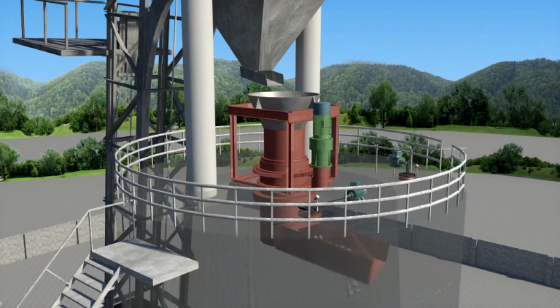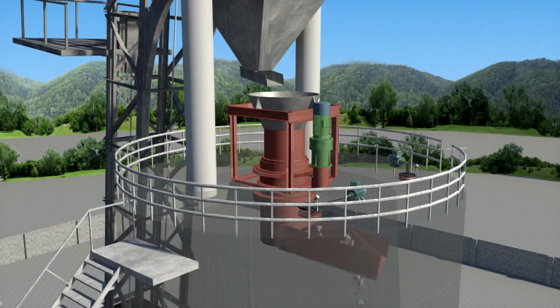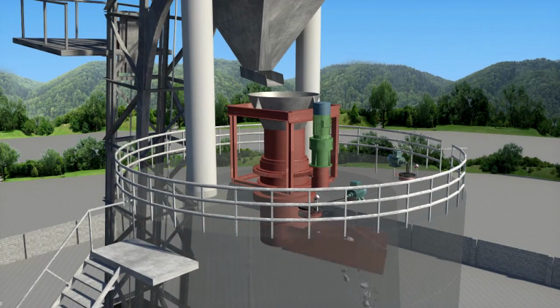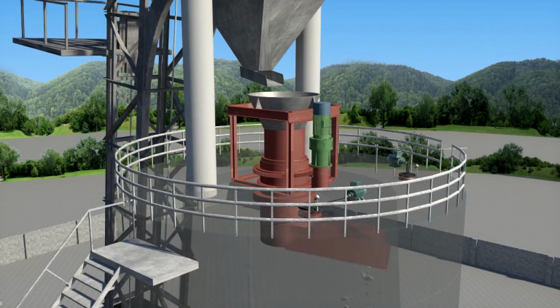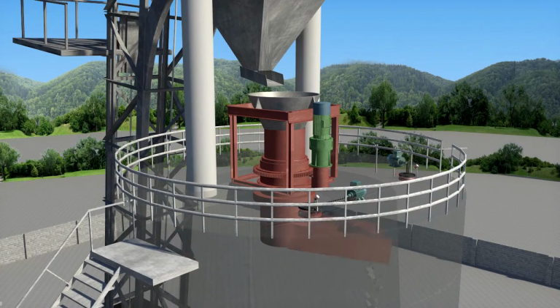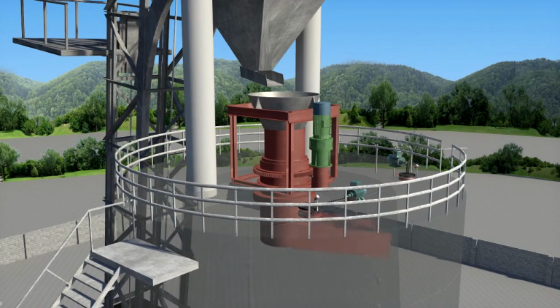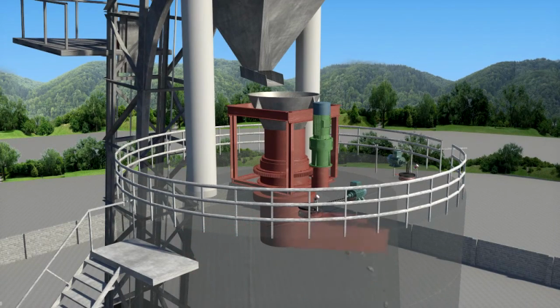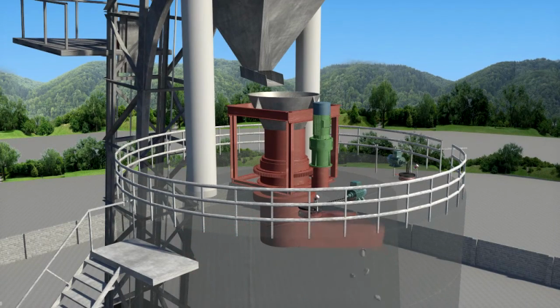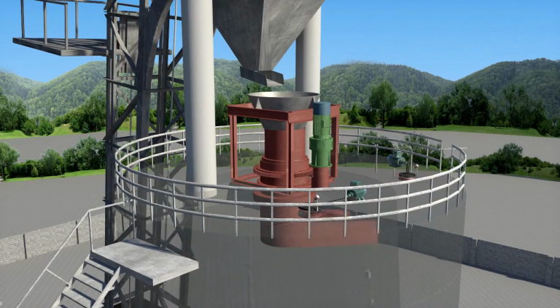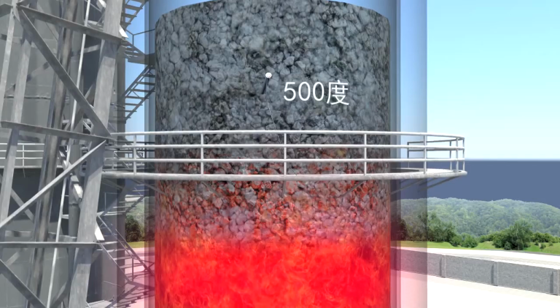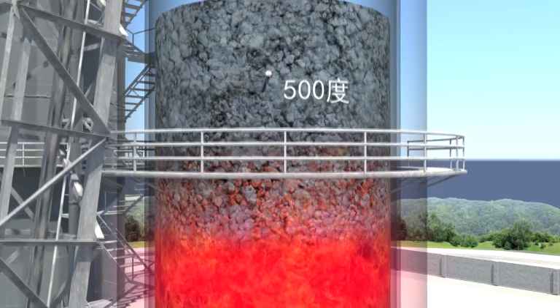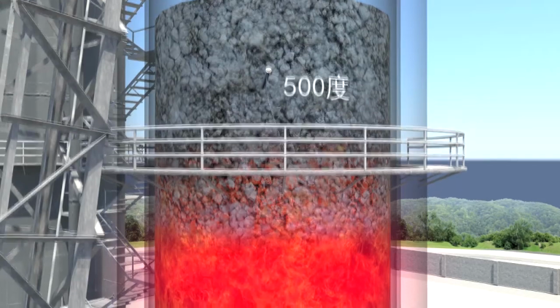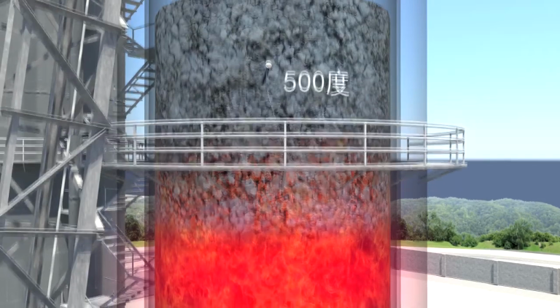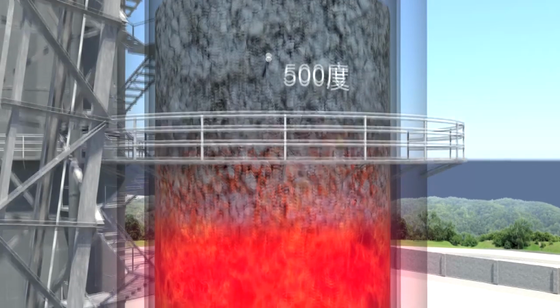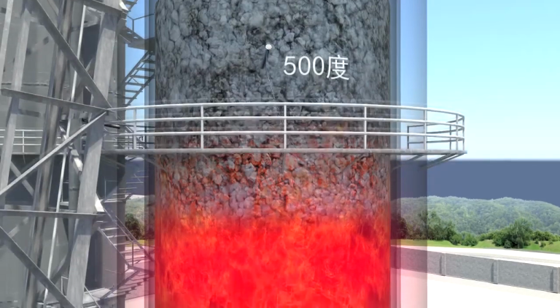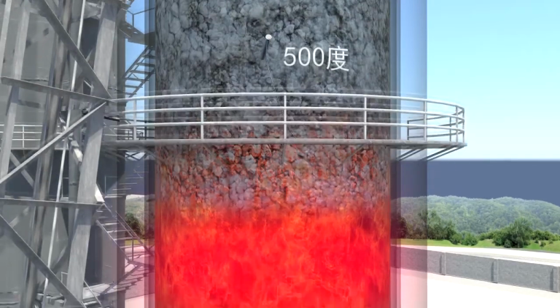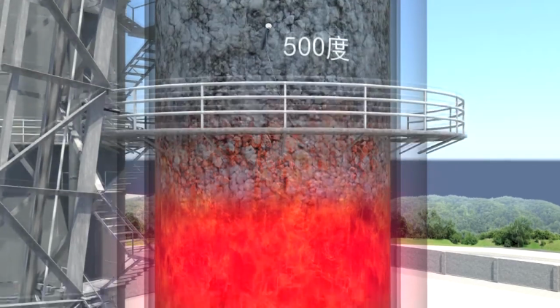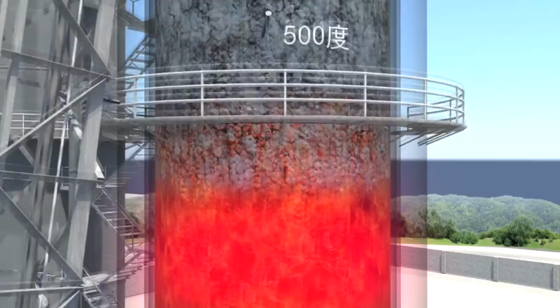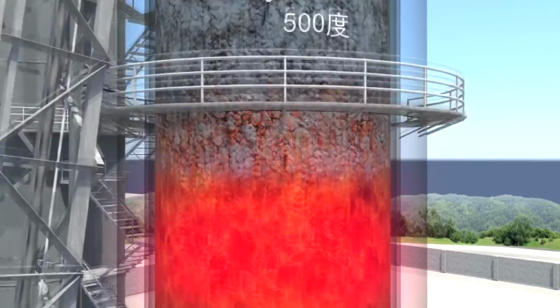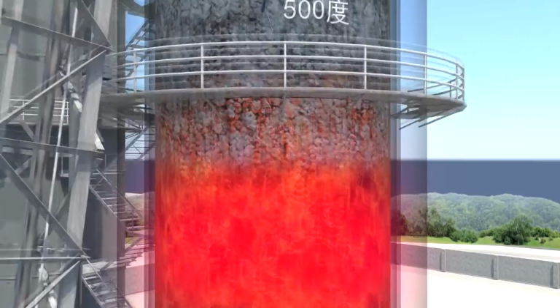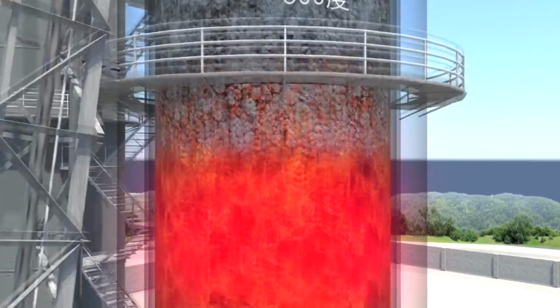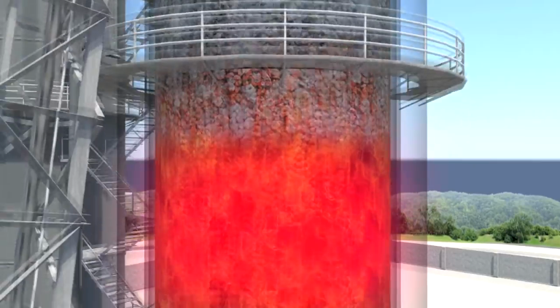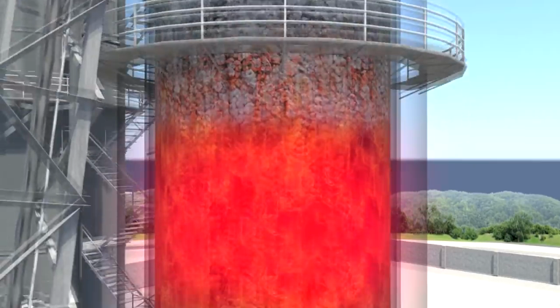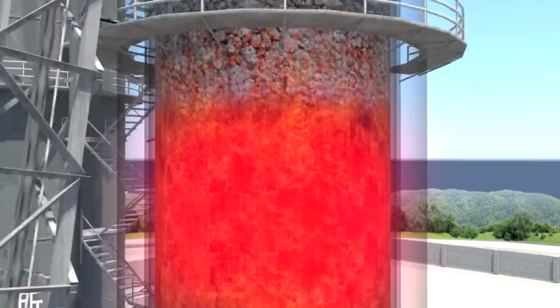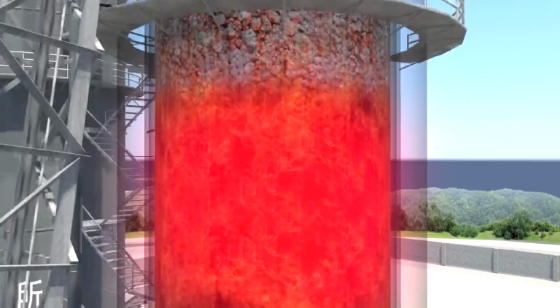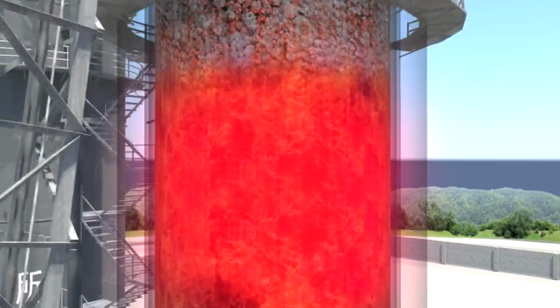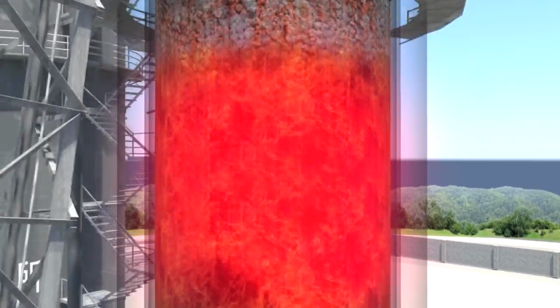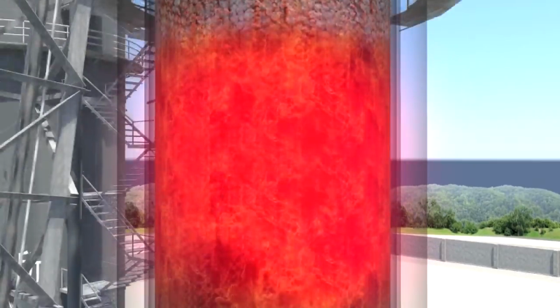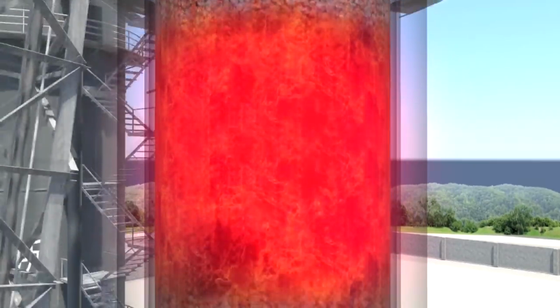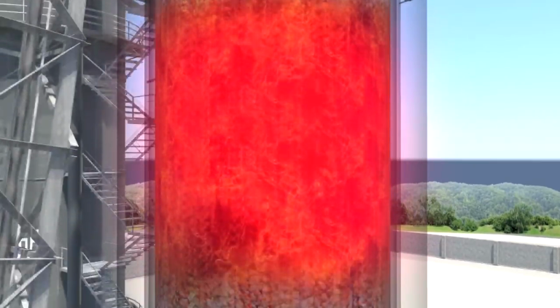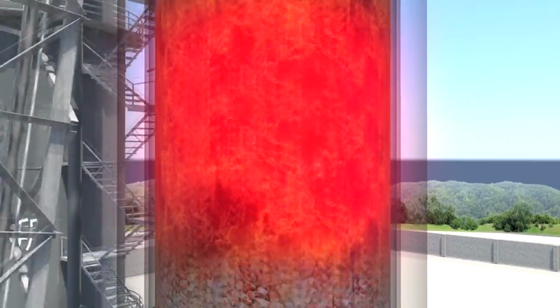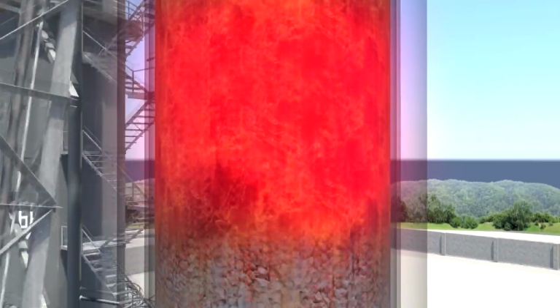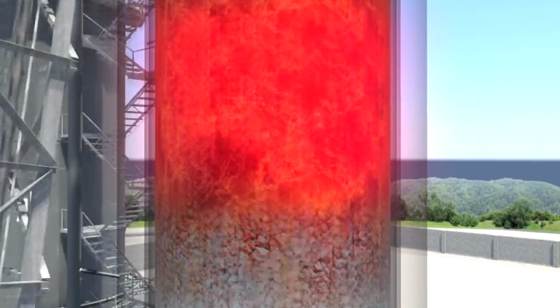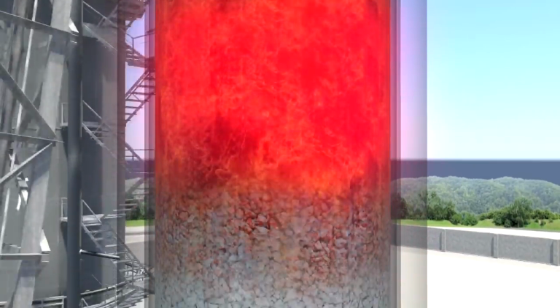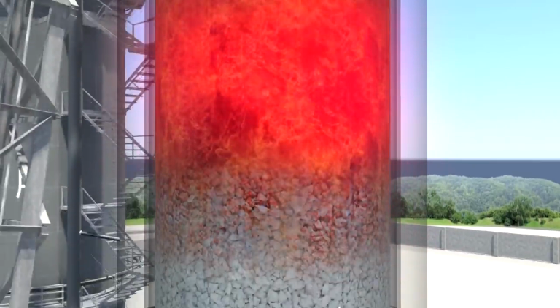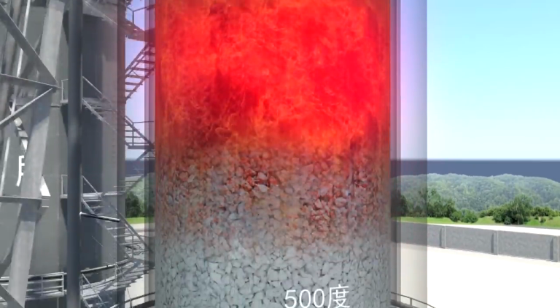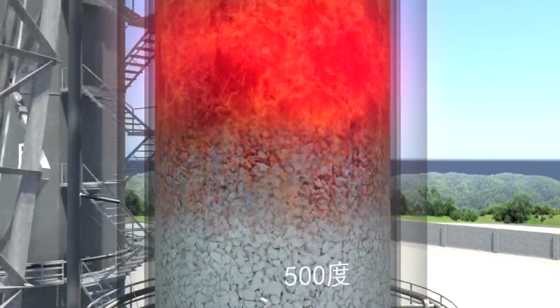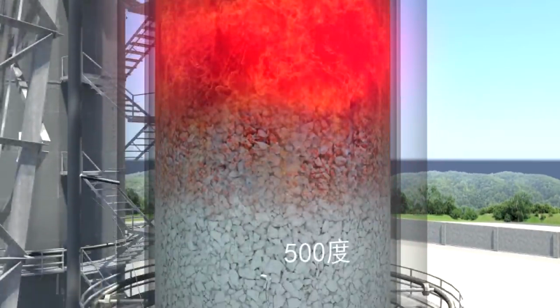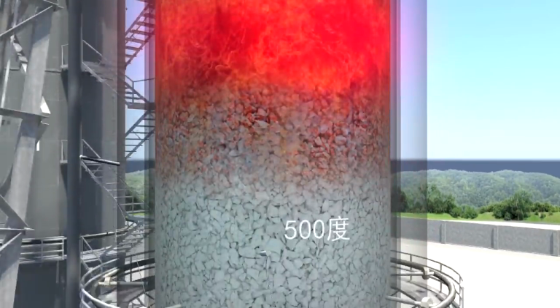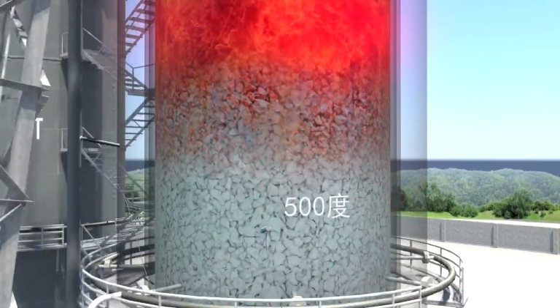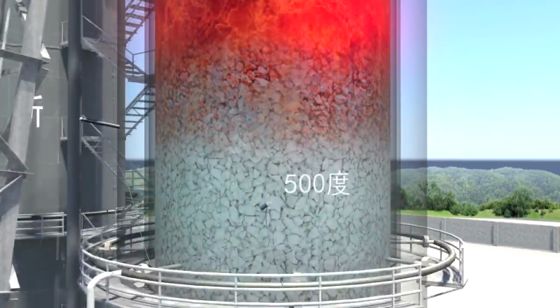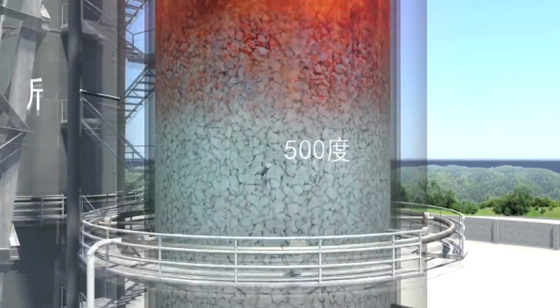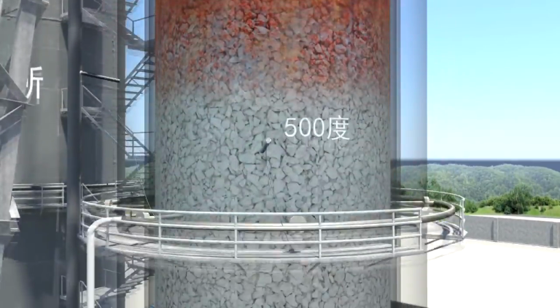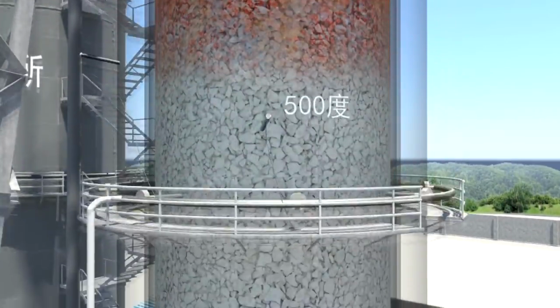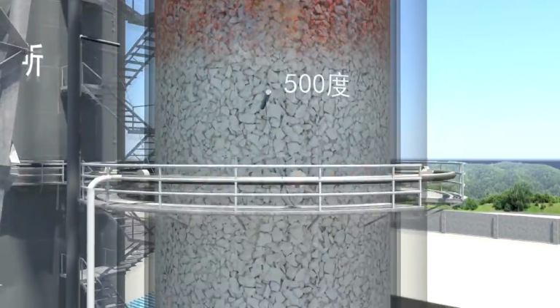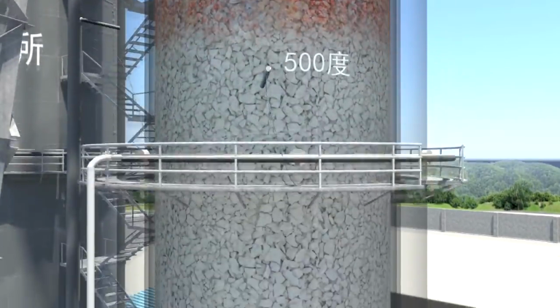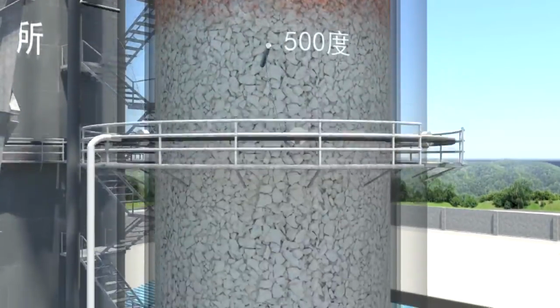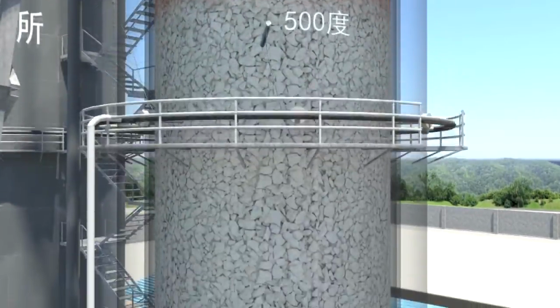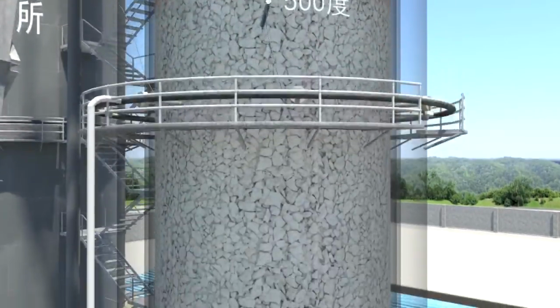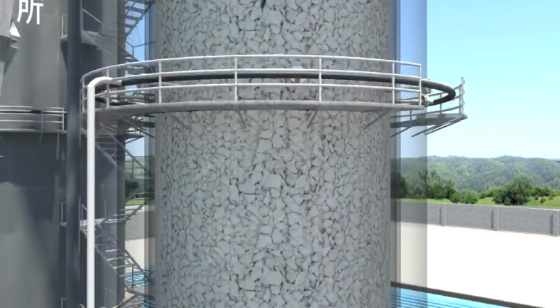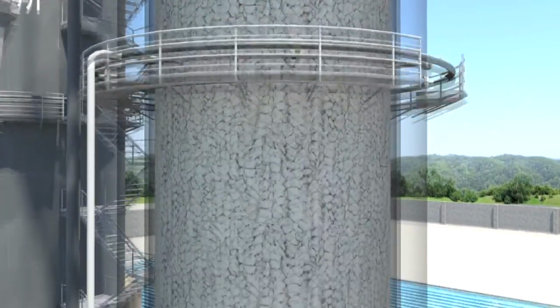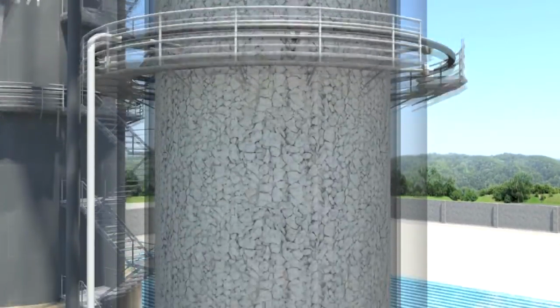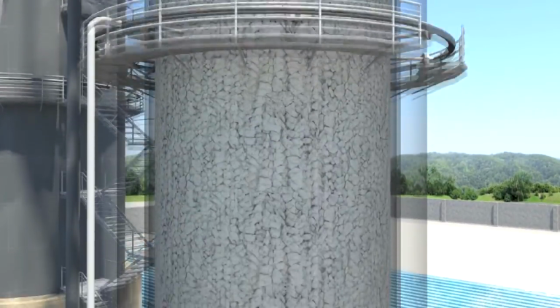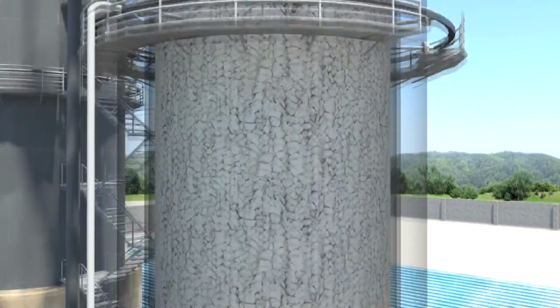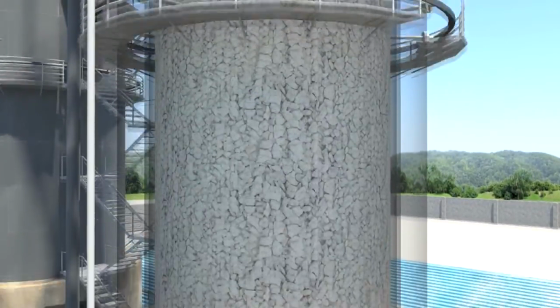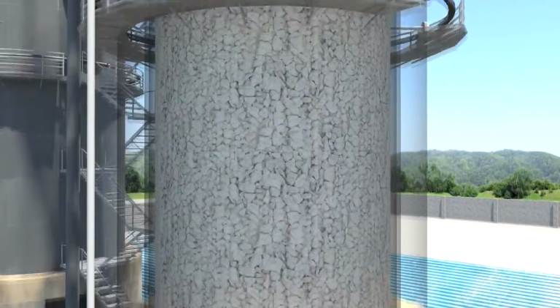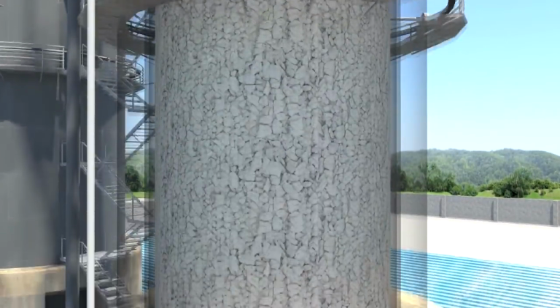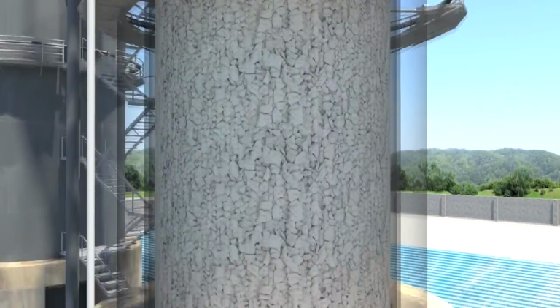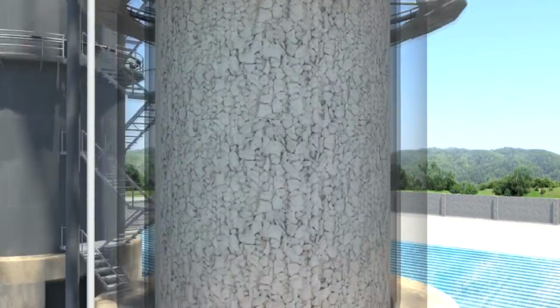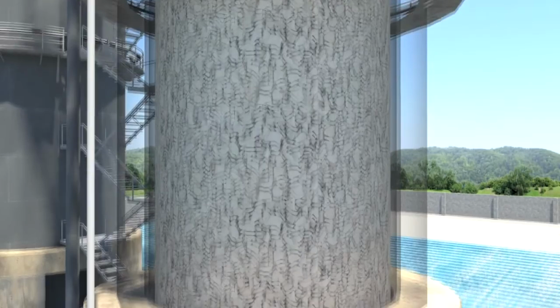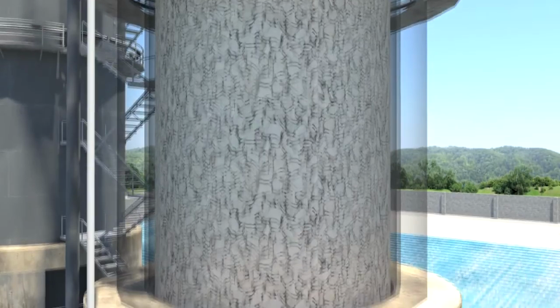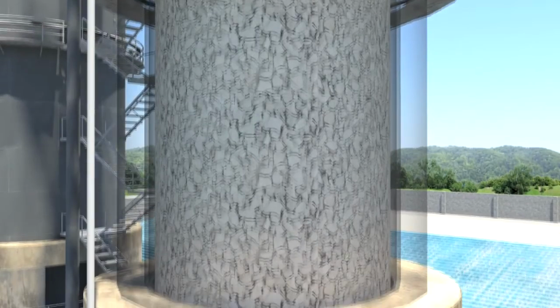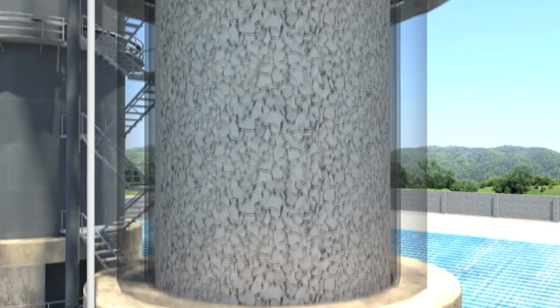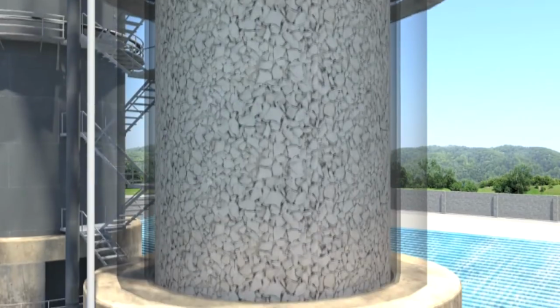The materials inside the lime kiln start to warm up in the preheating zone, then burn in the calcining zone, and cool down in the cooling zone.